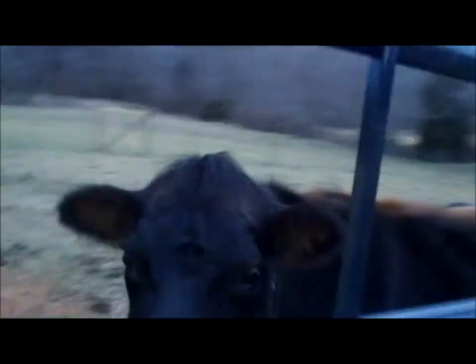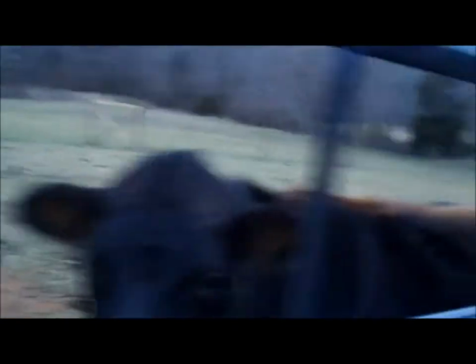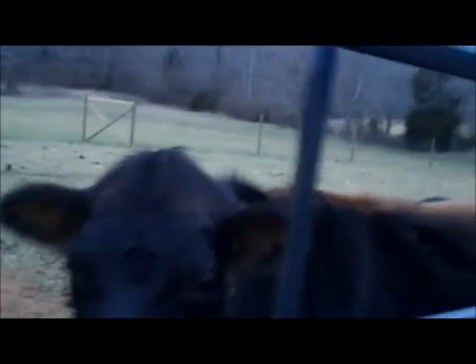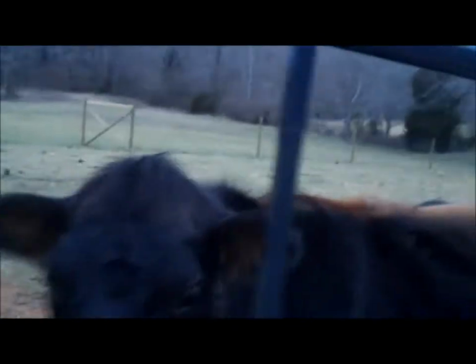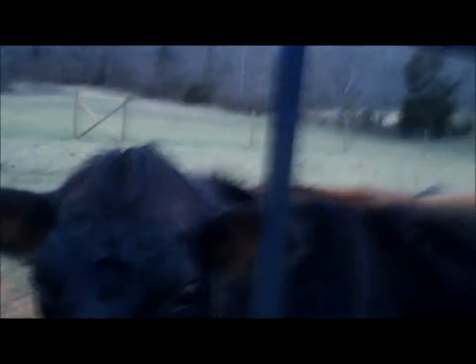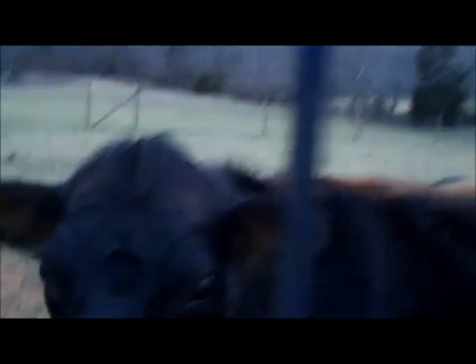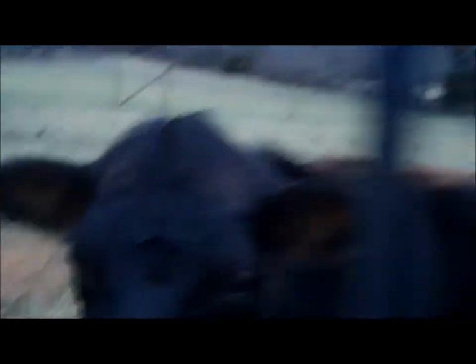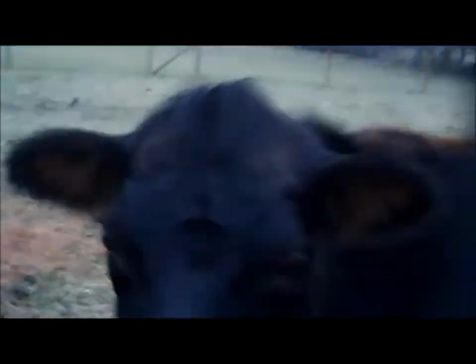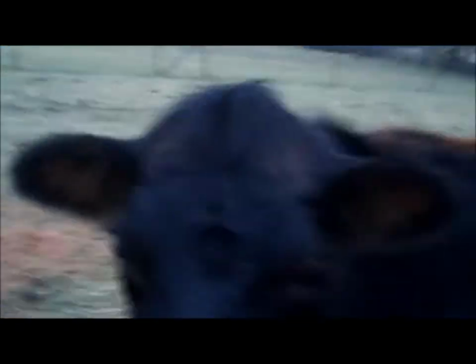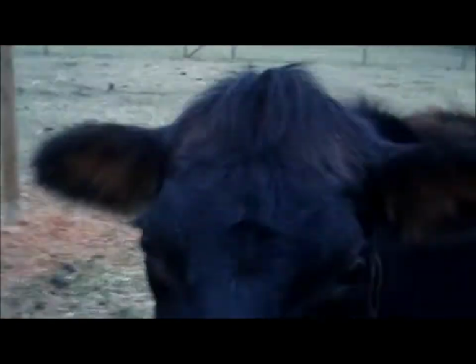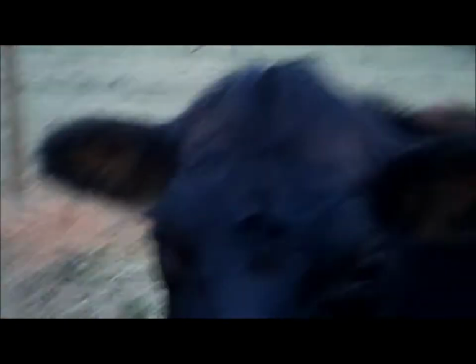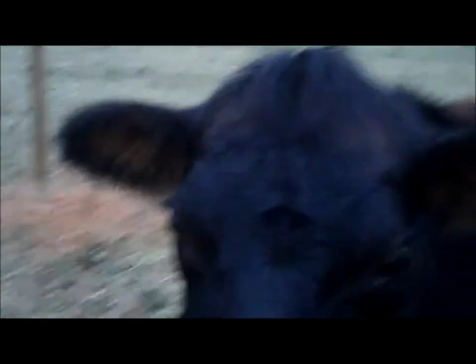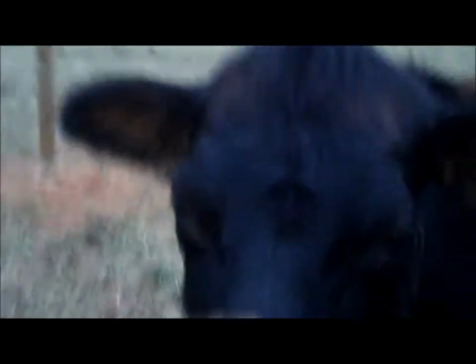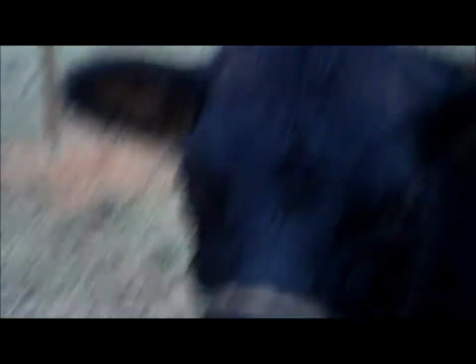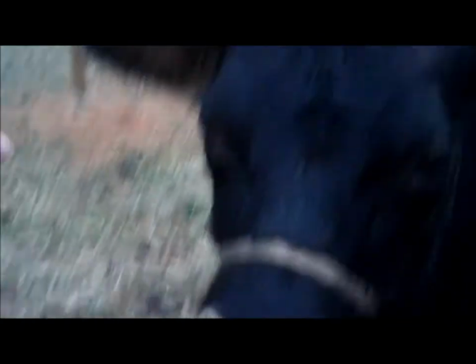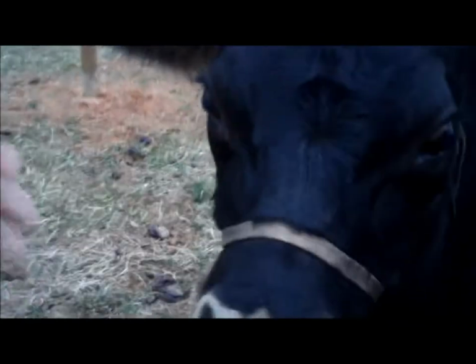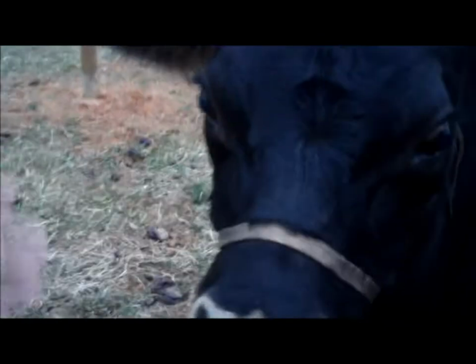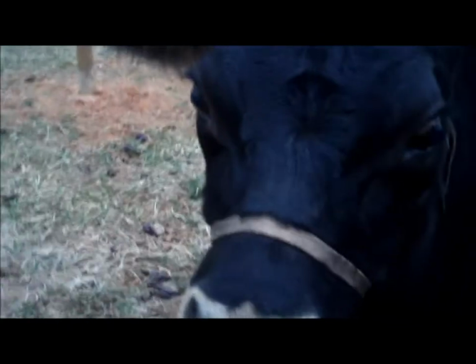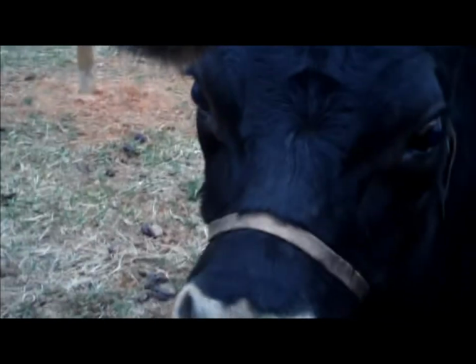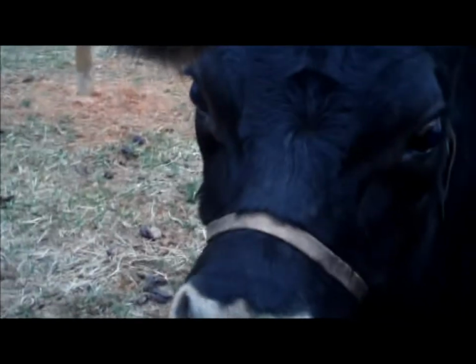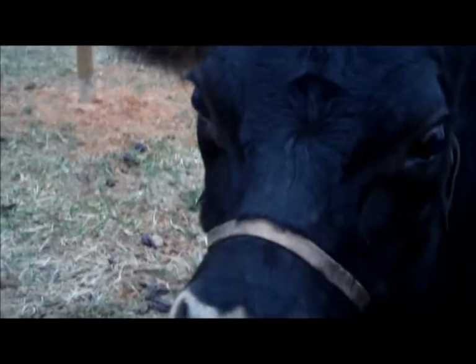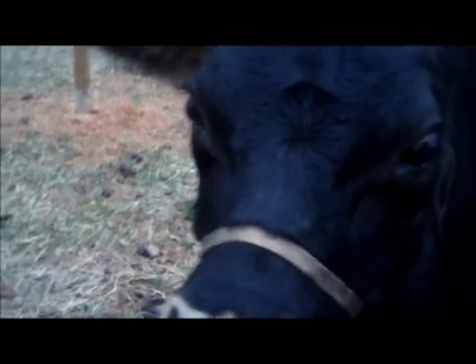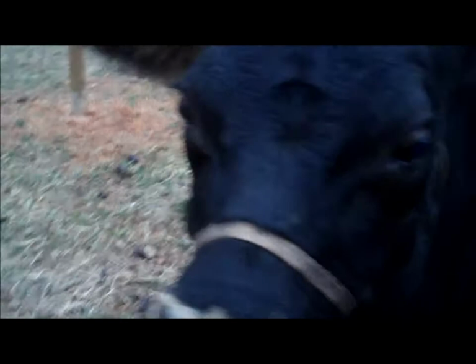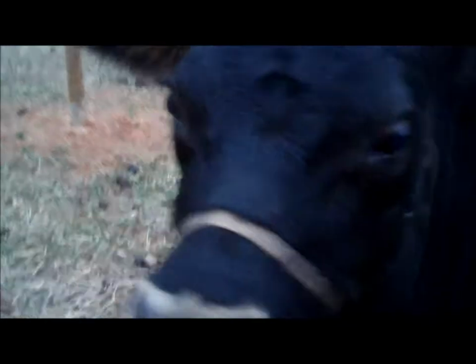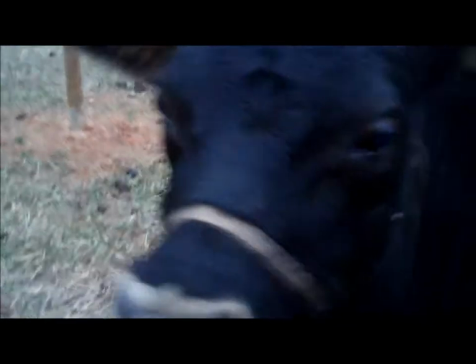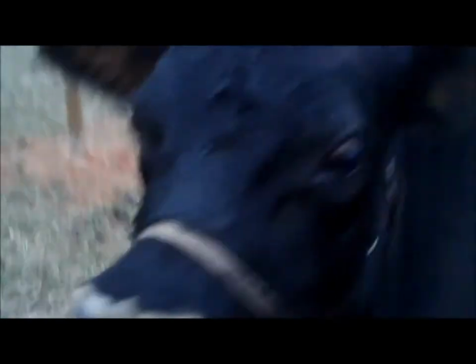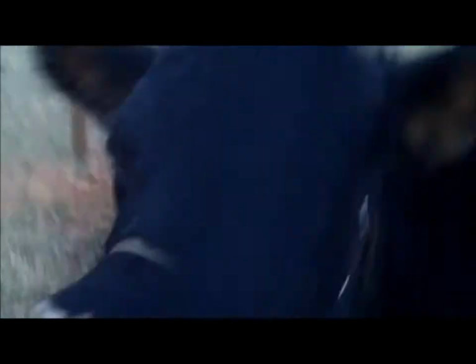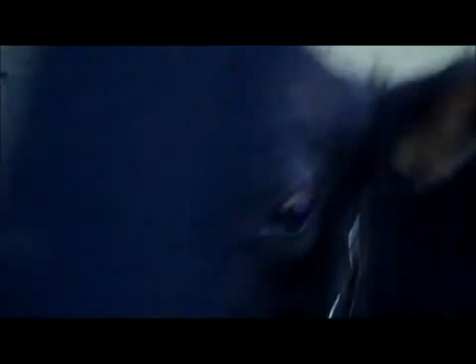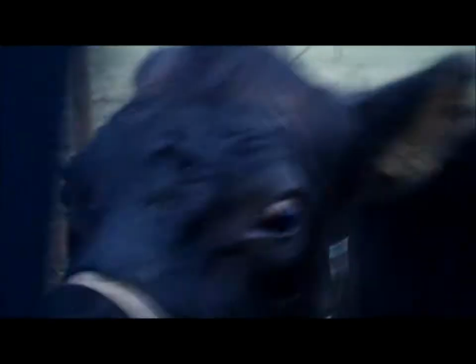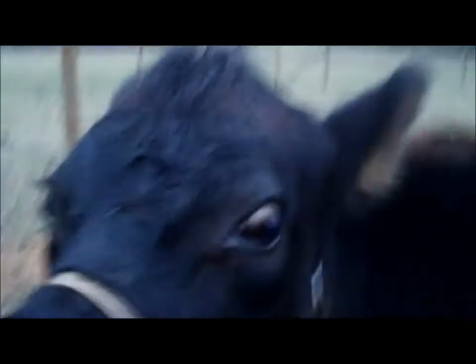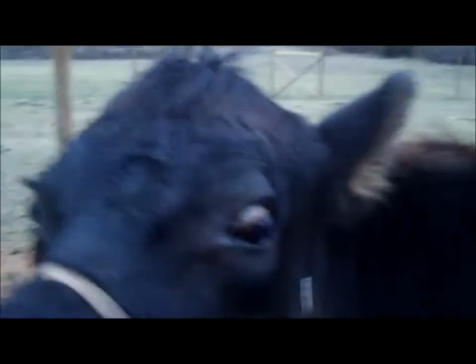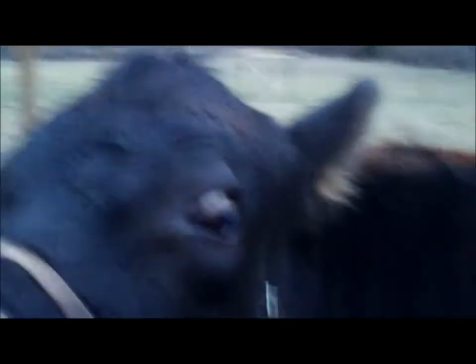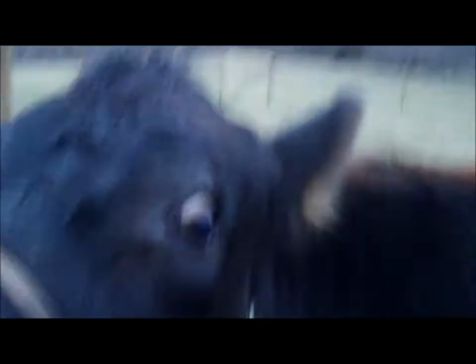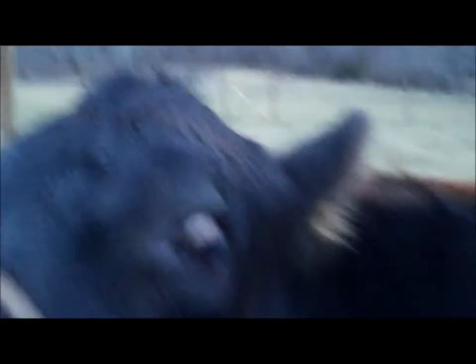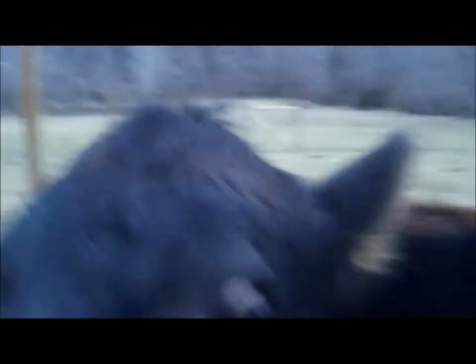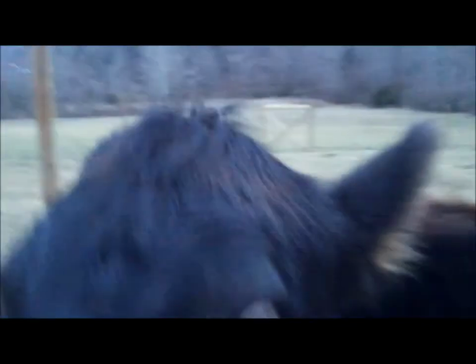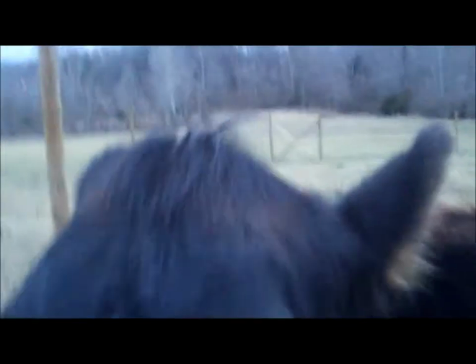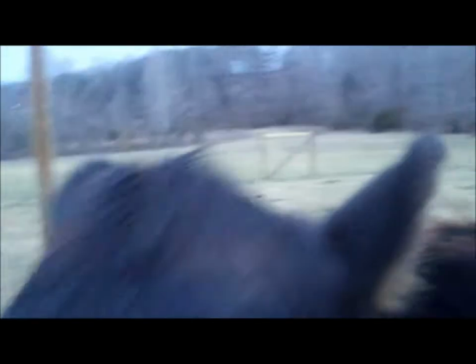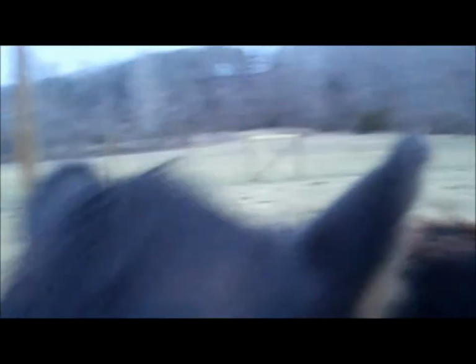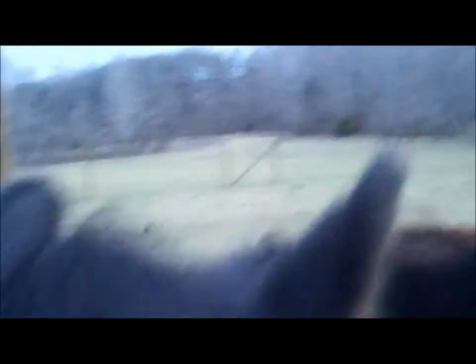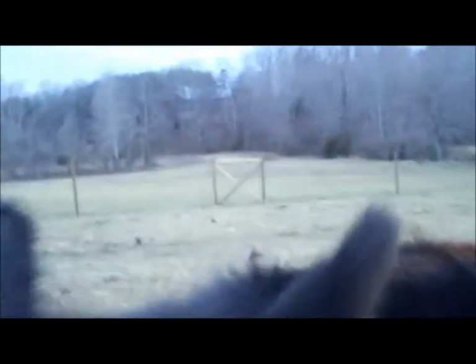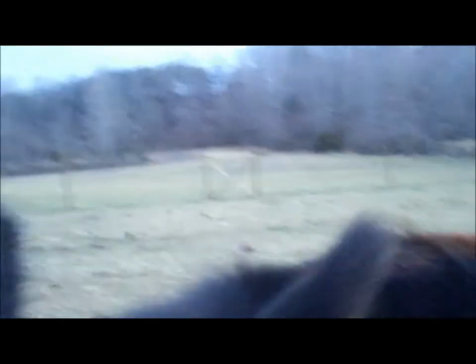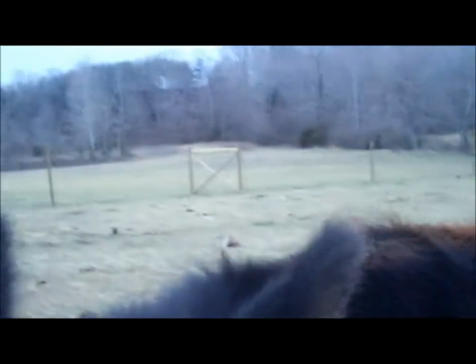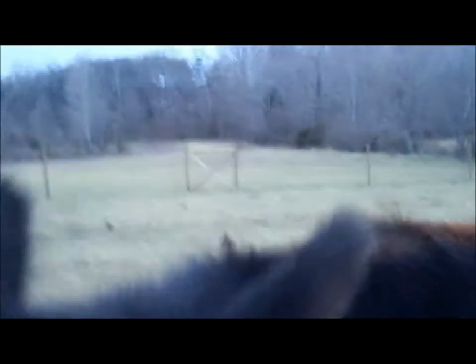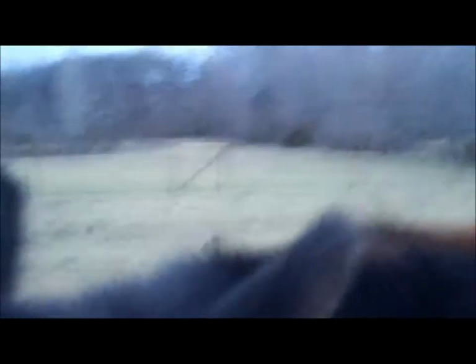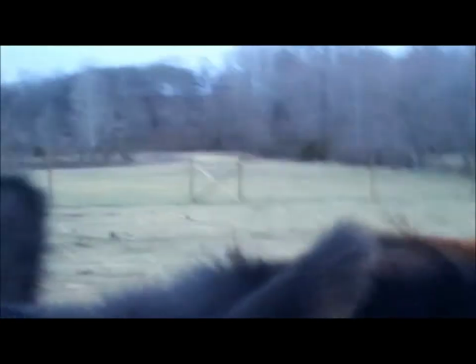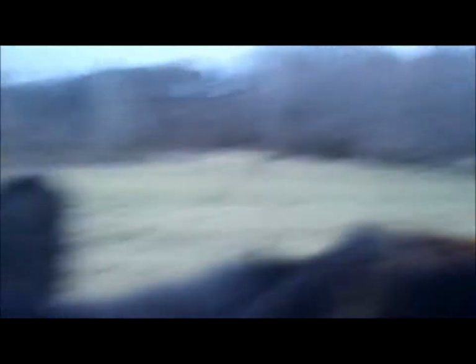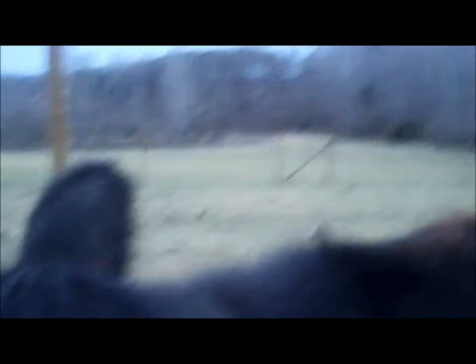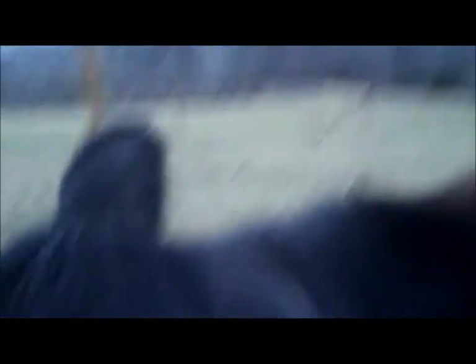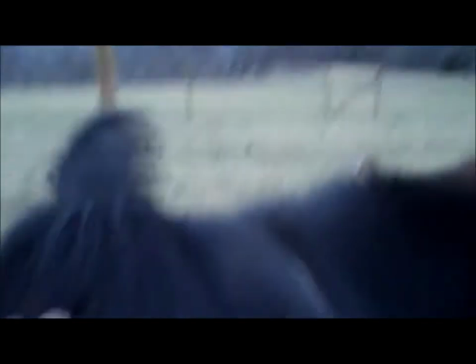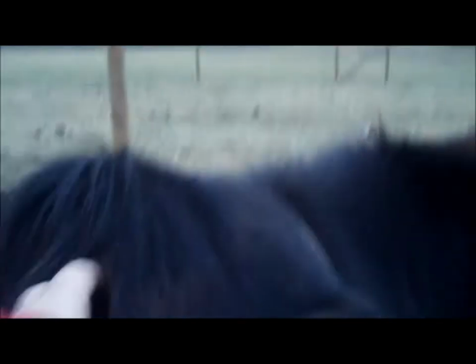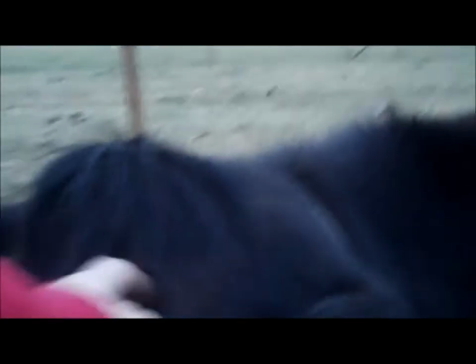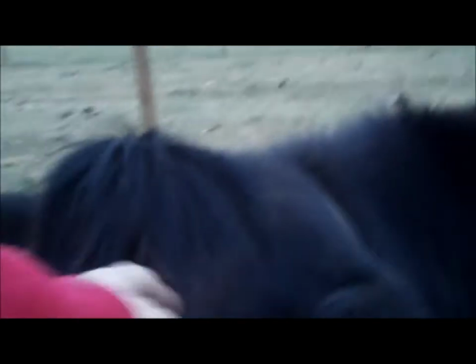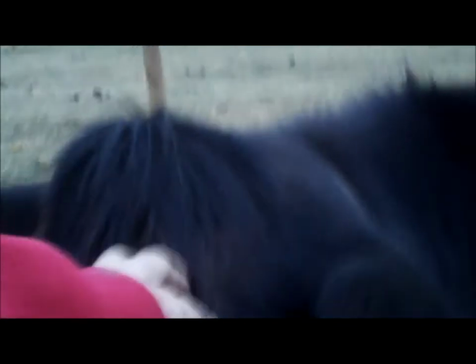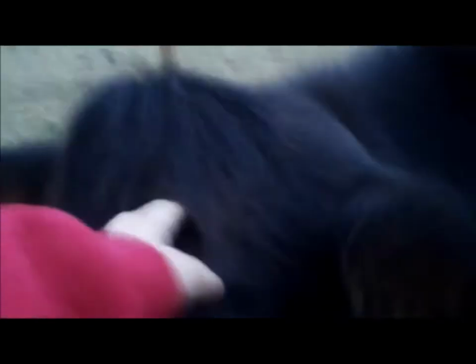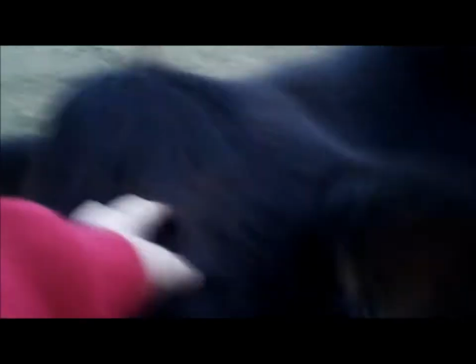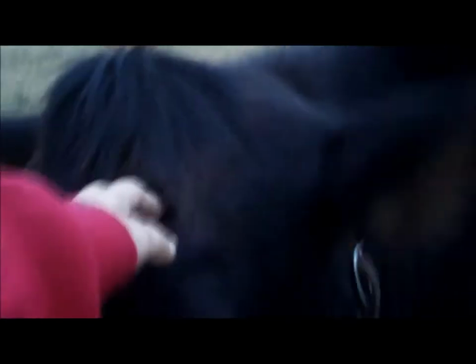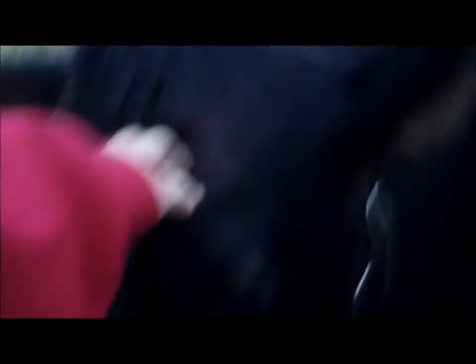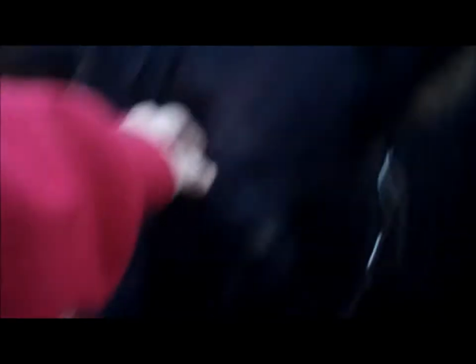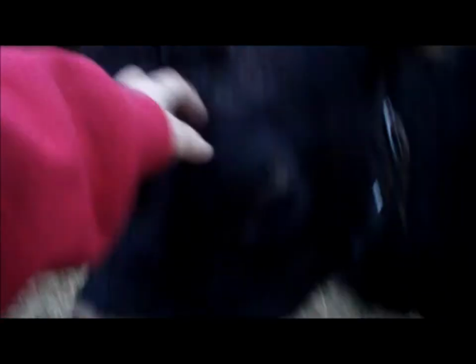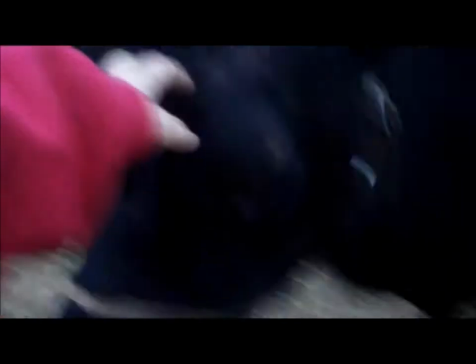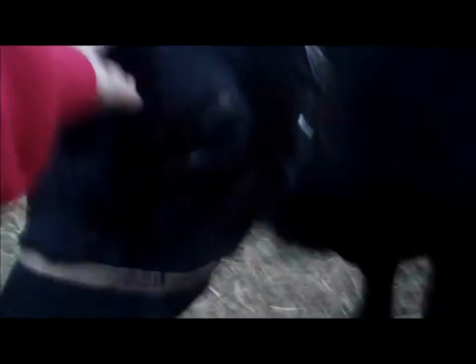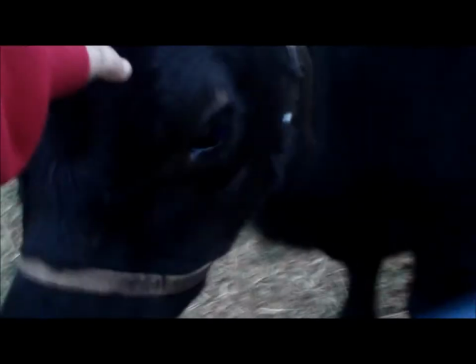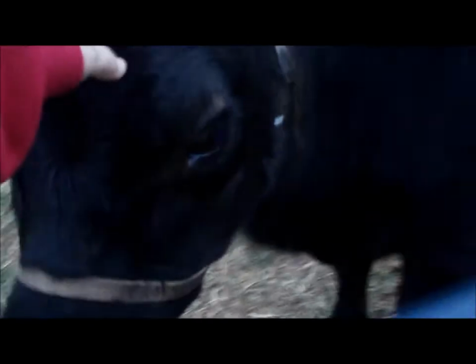I like this fence. Why is that turkey fussing so much over there?